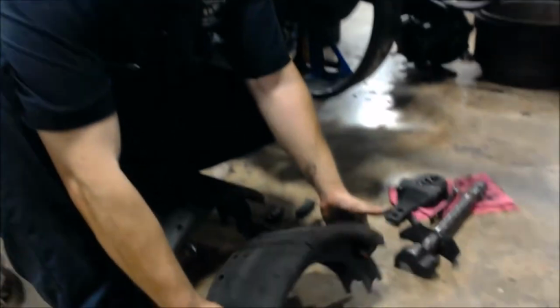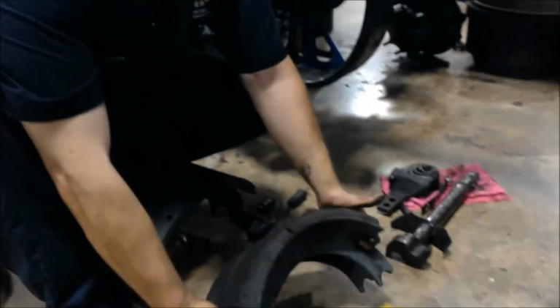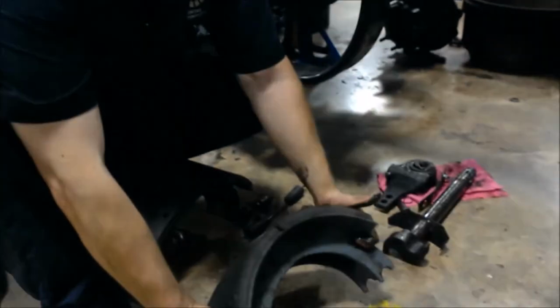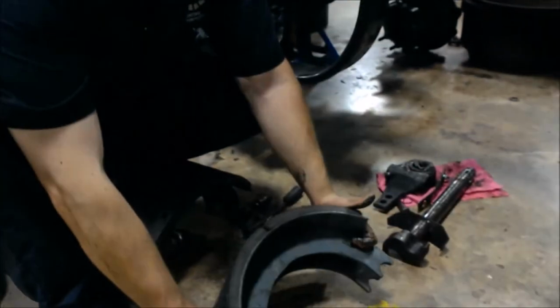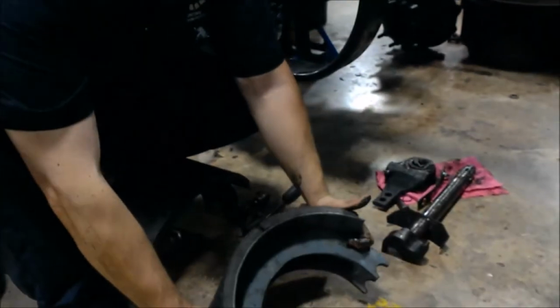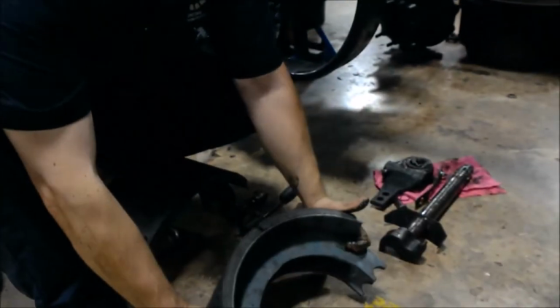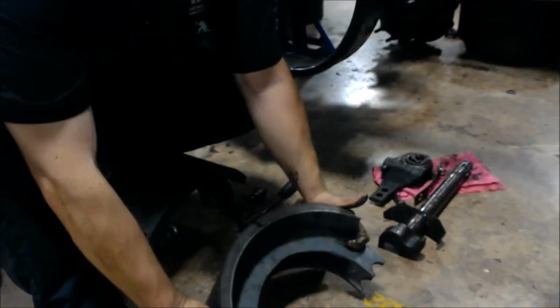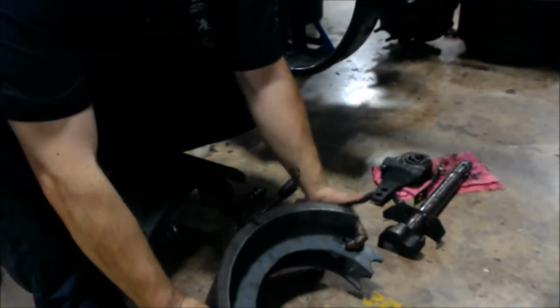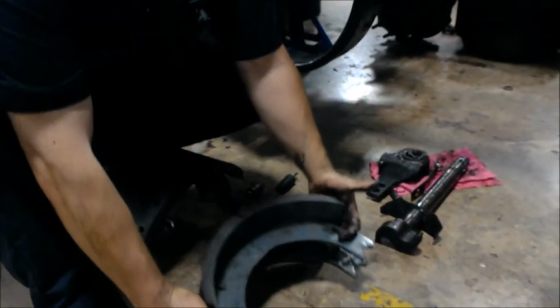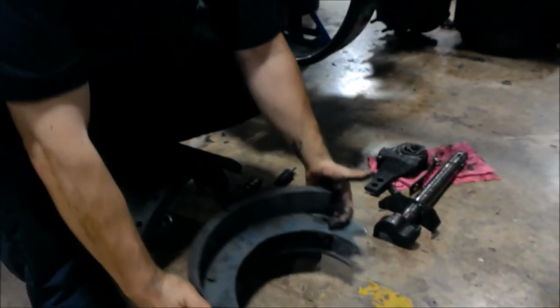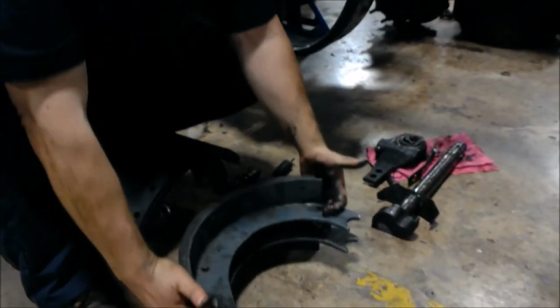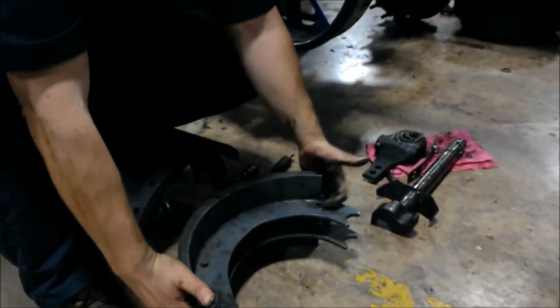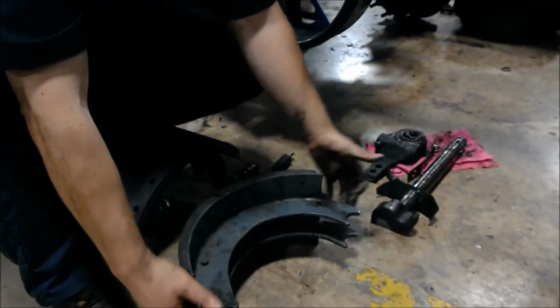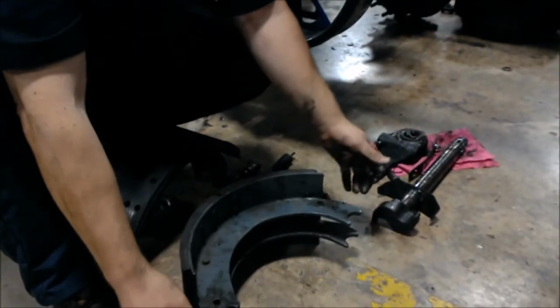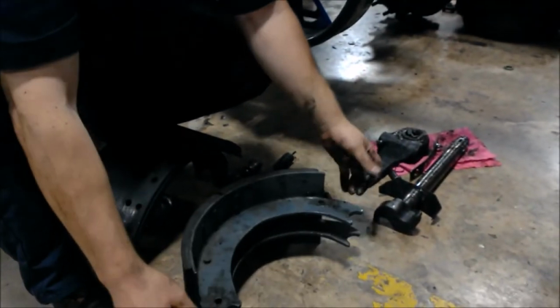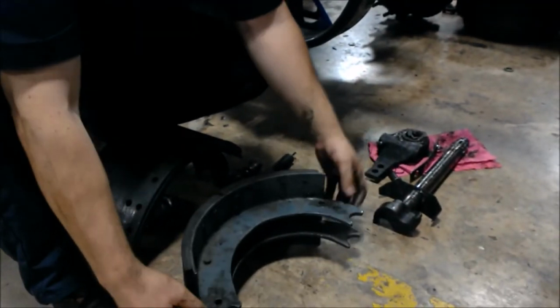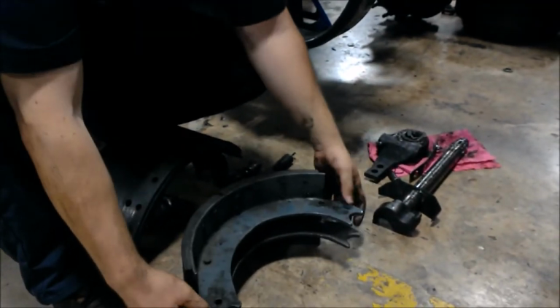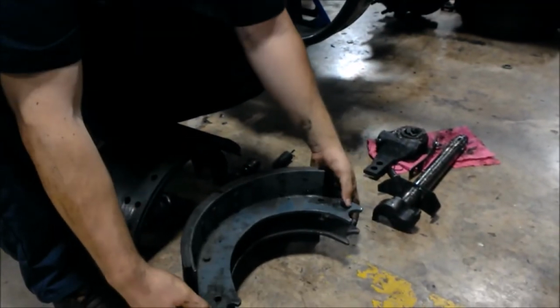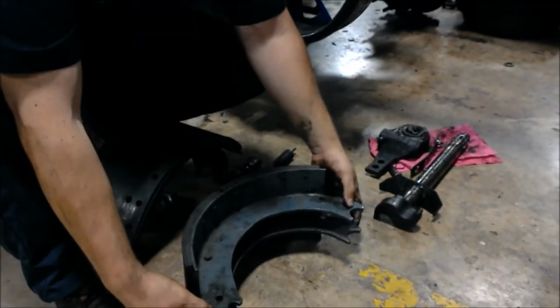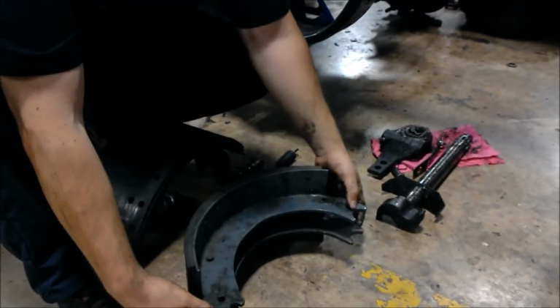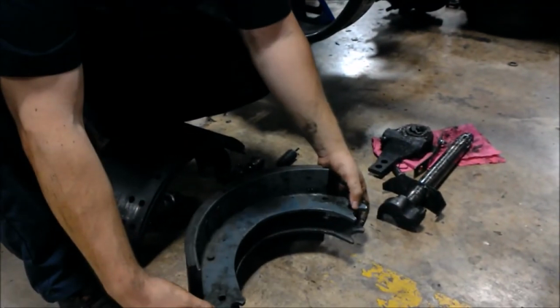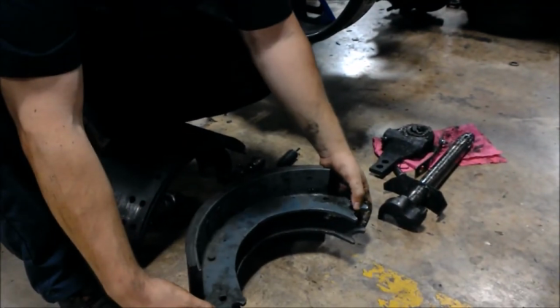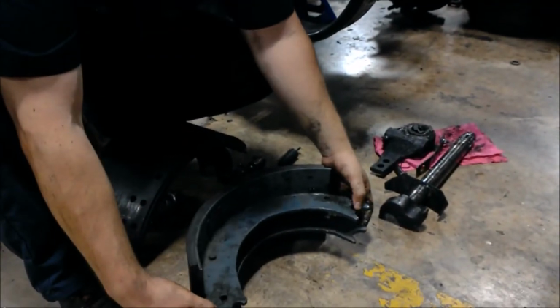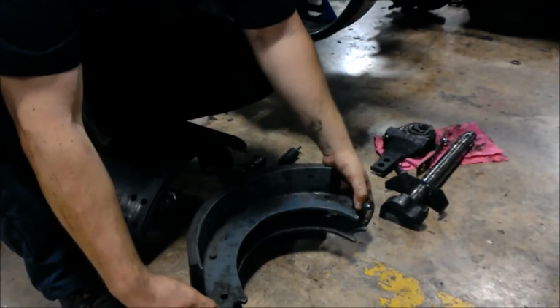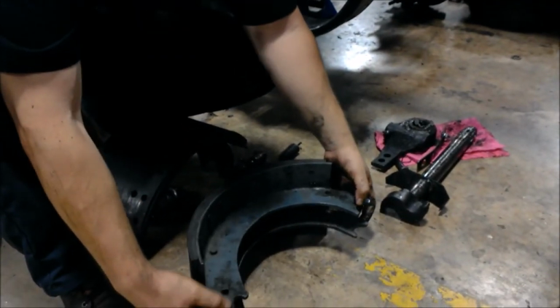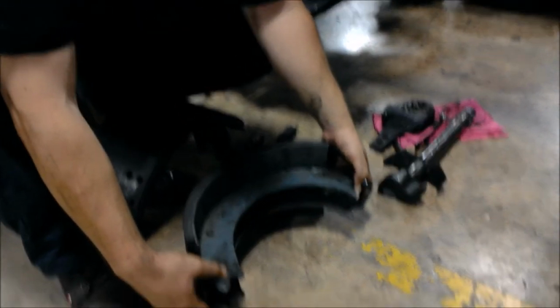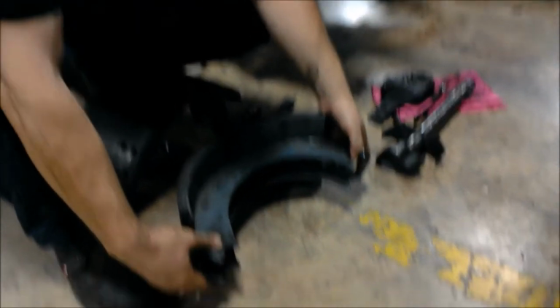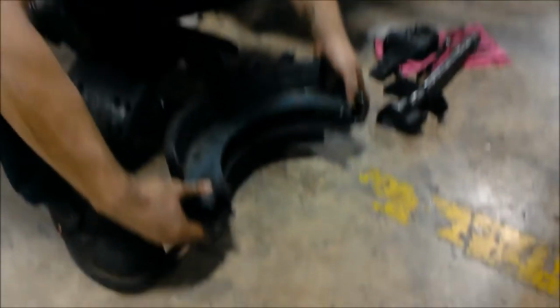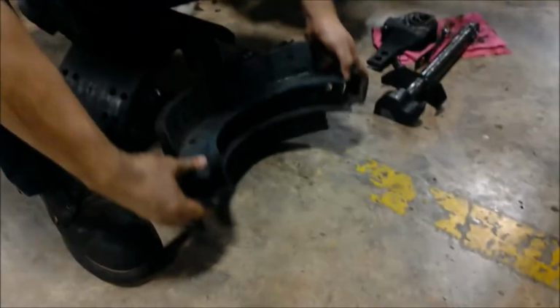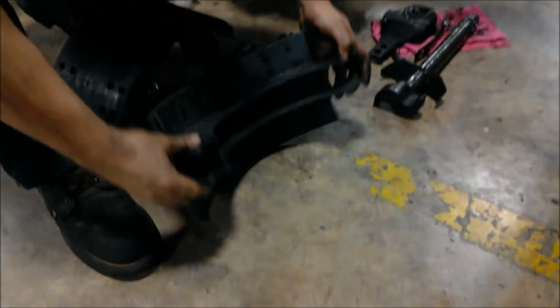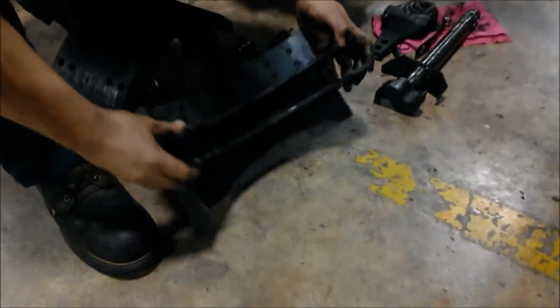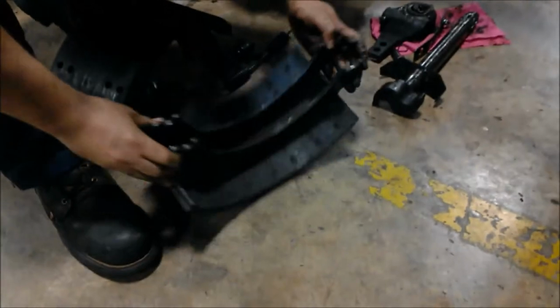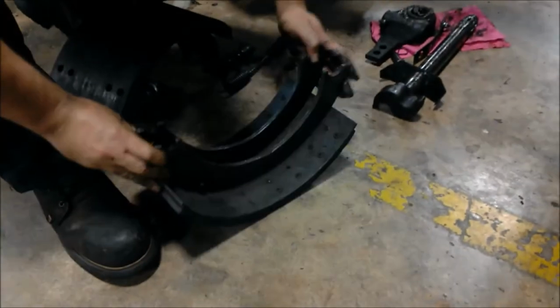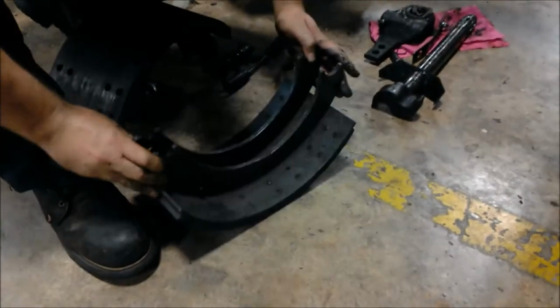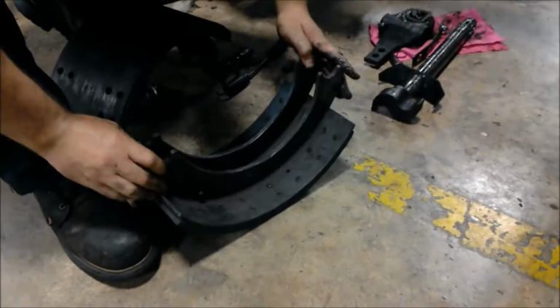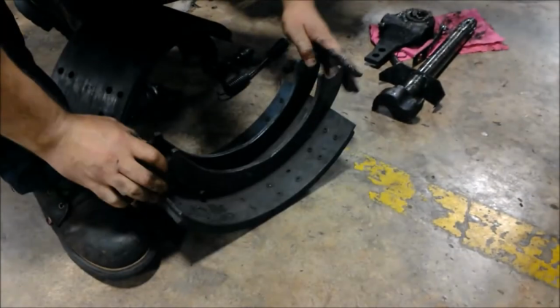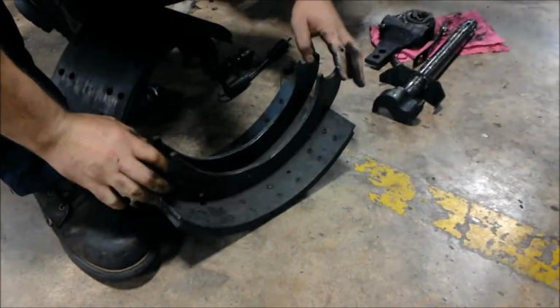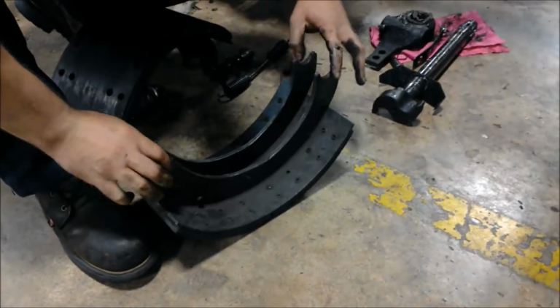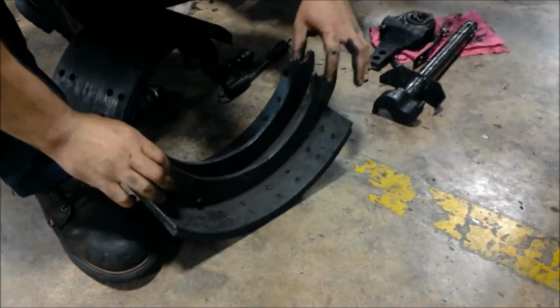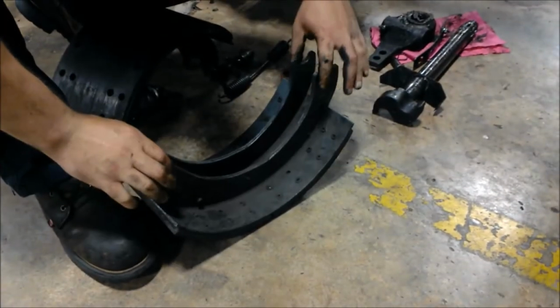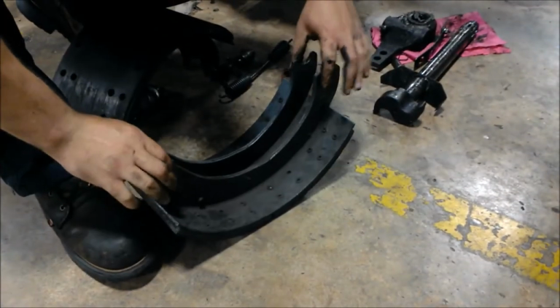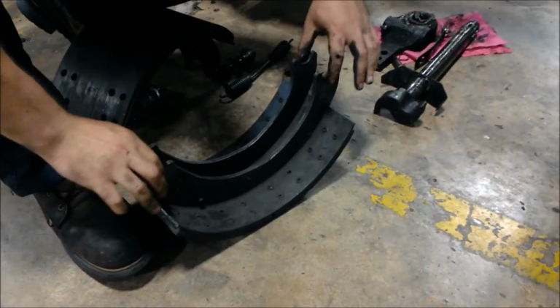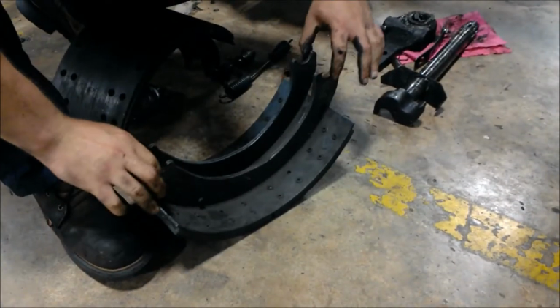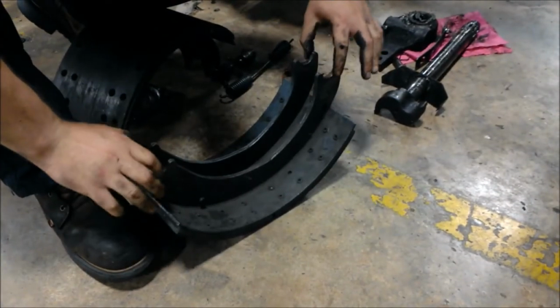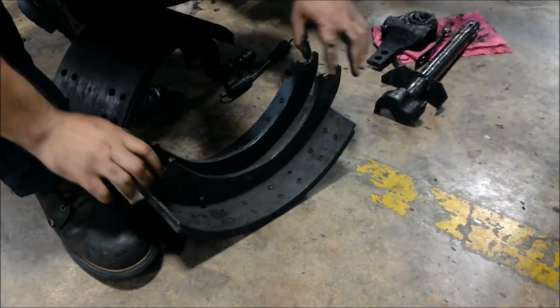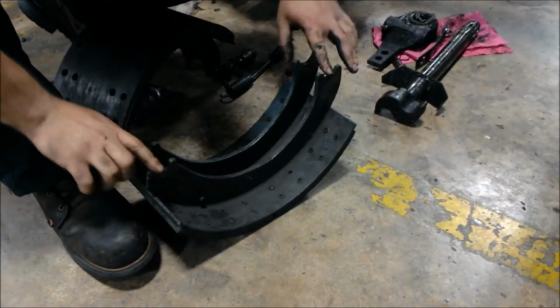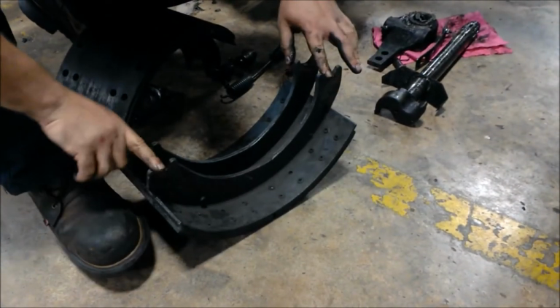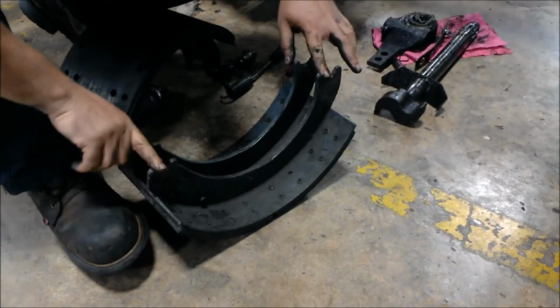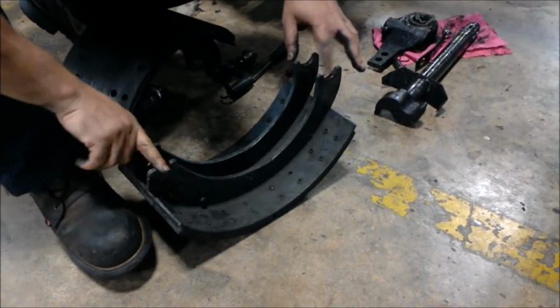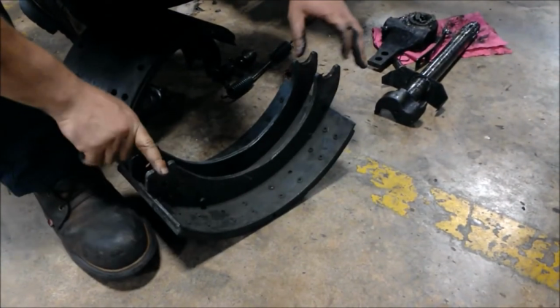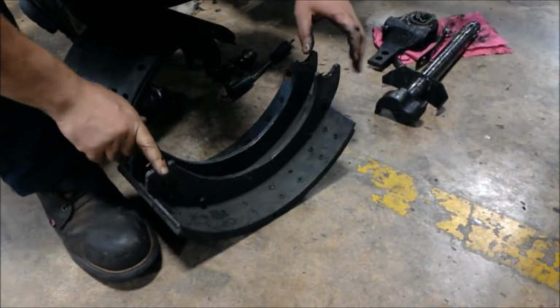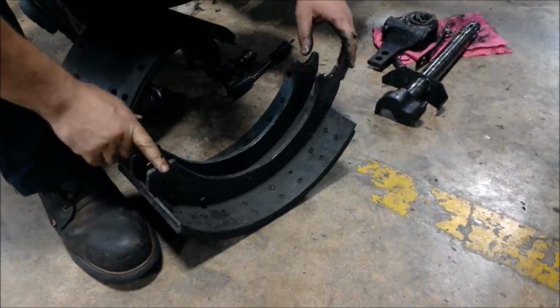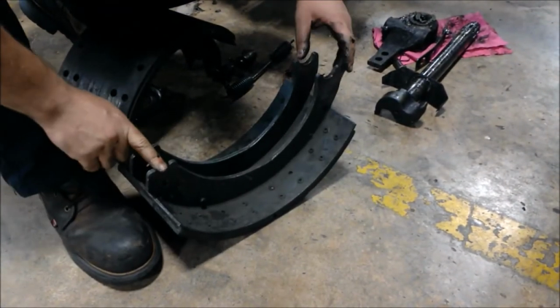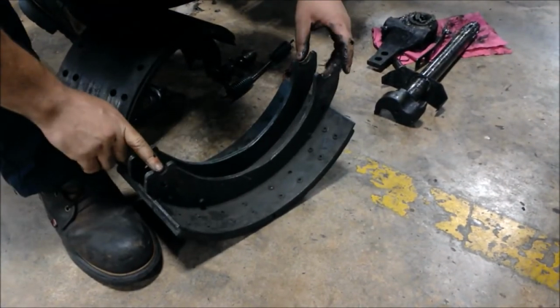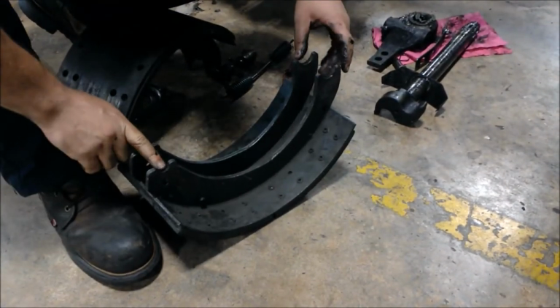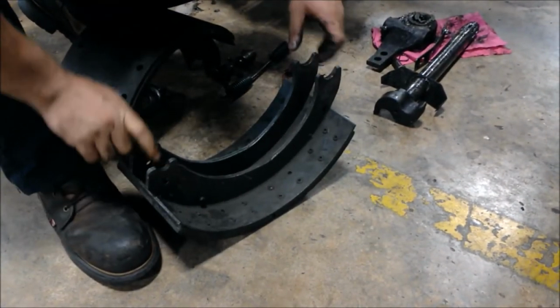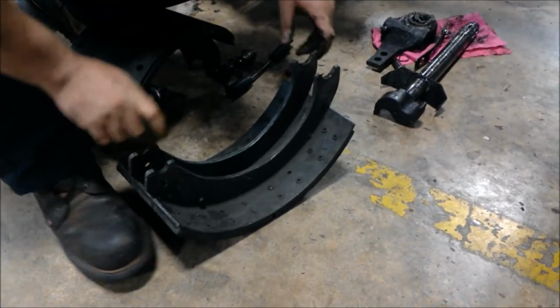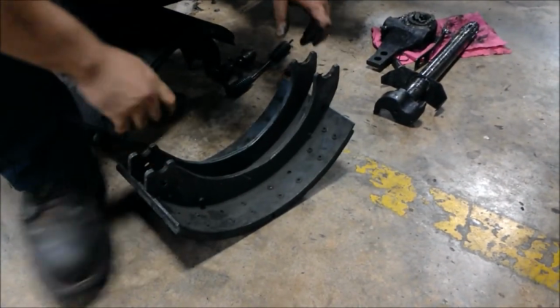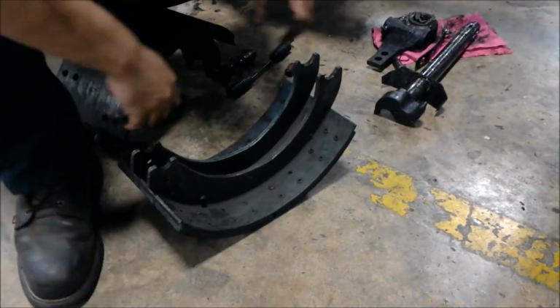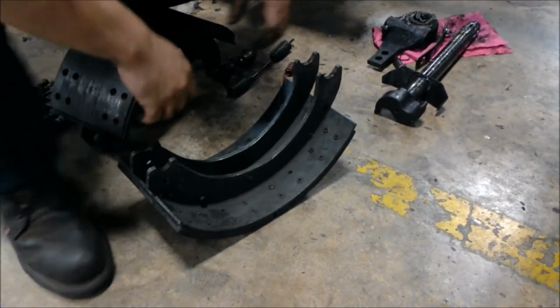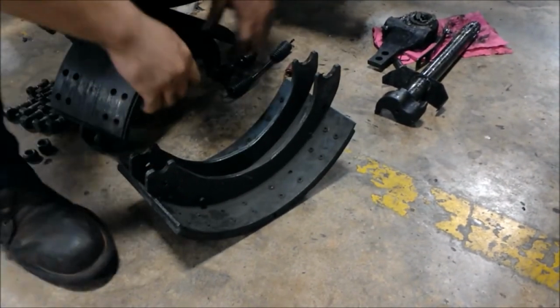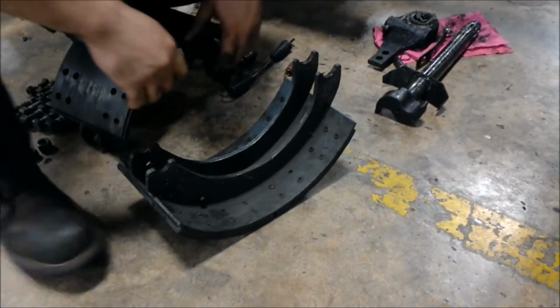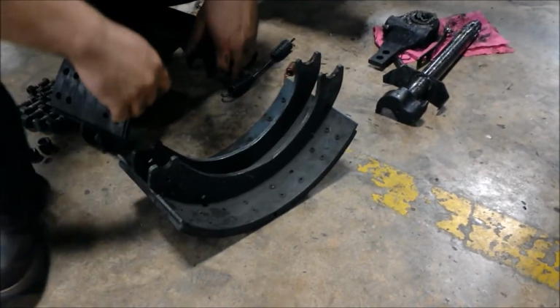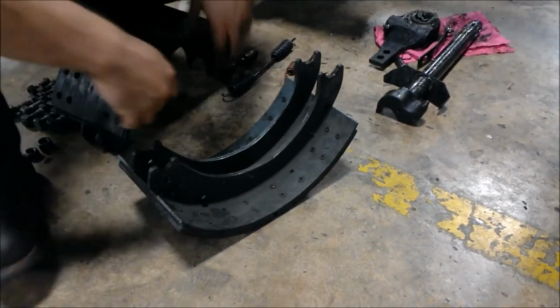Come over here. Once again, checking for burns, cracks, anything missing on the lining.